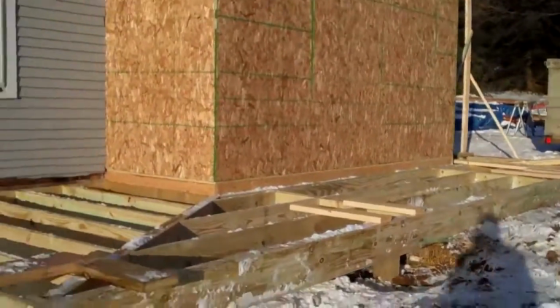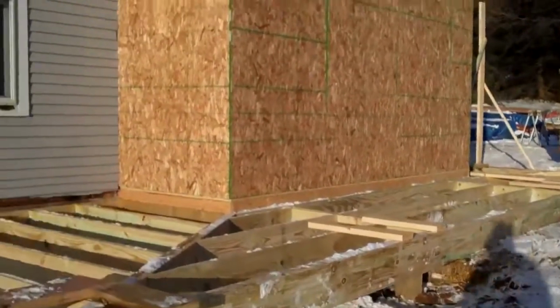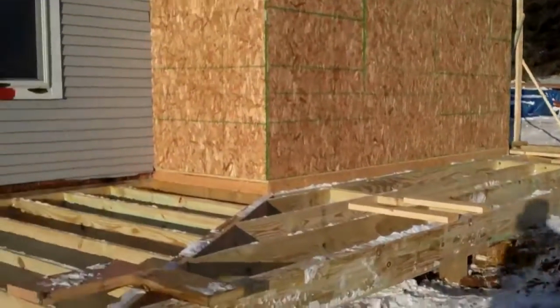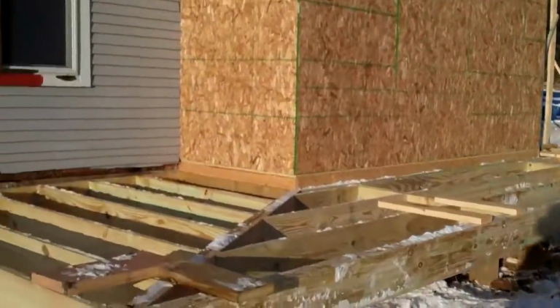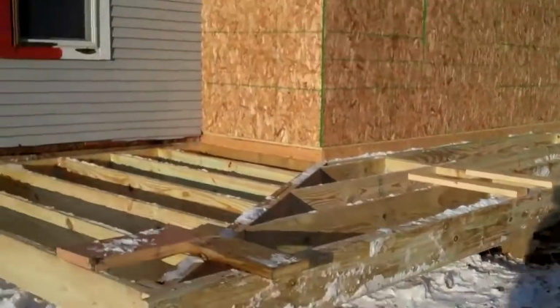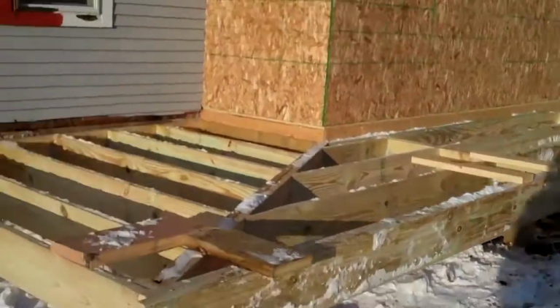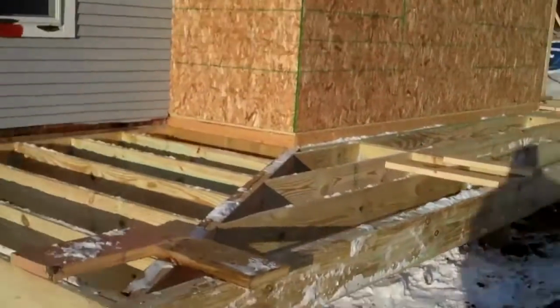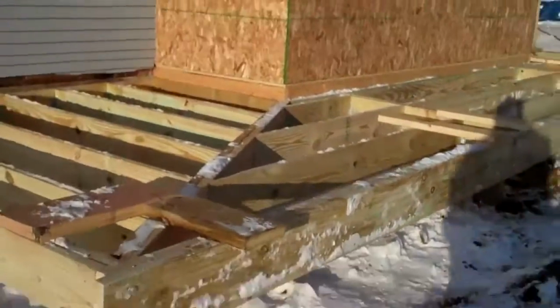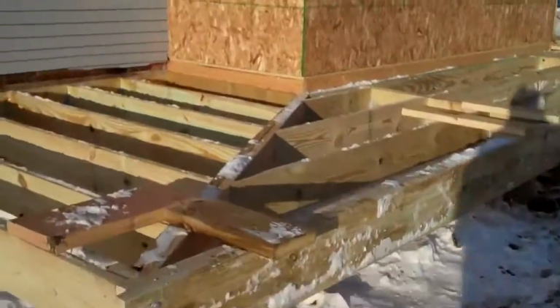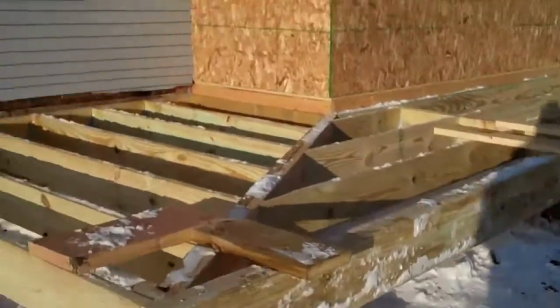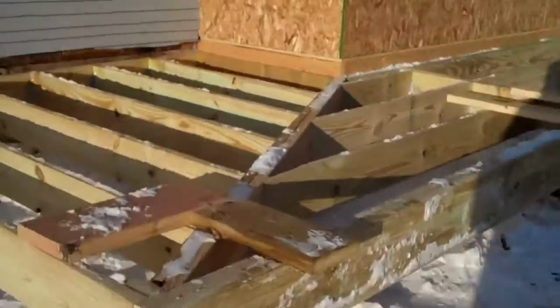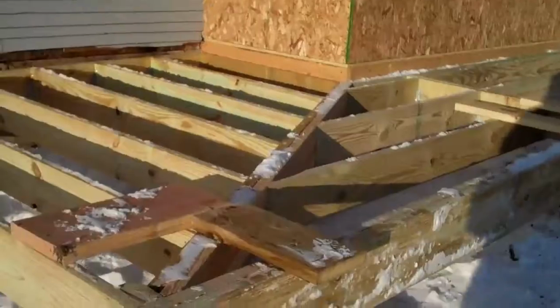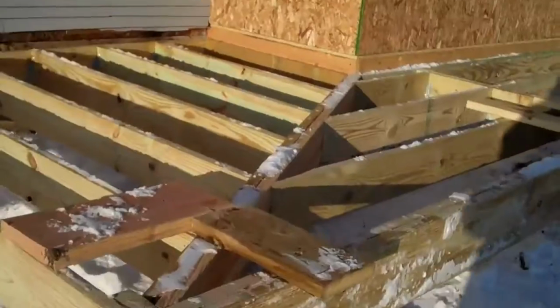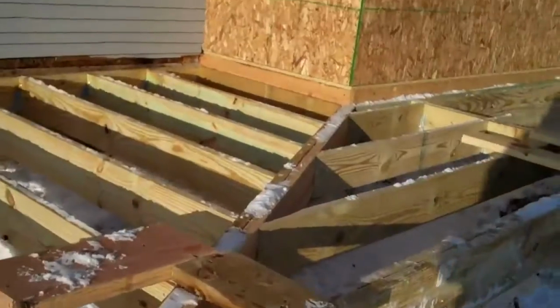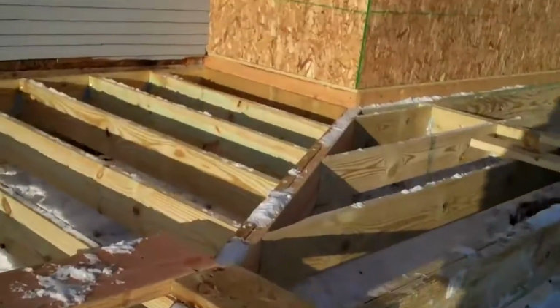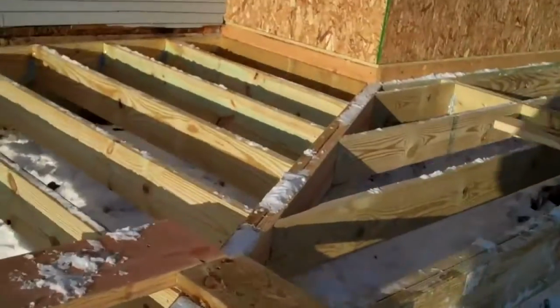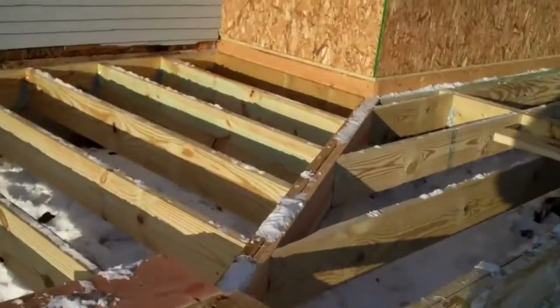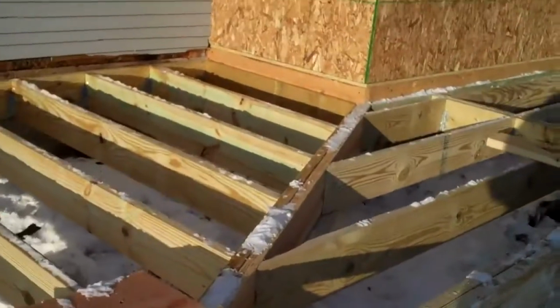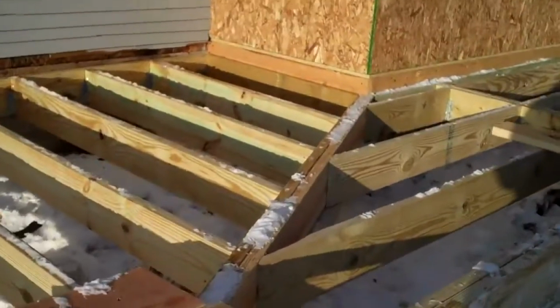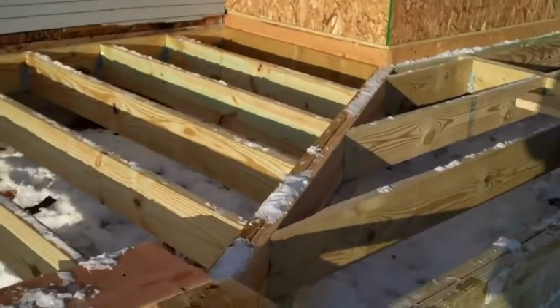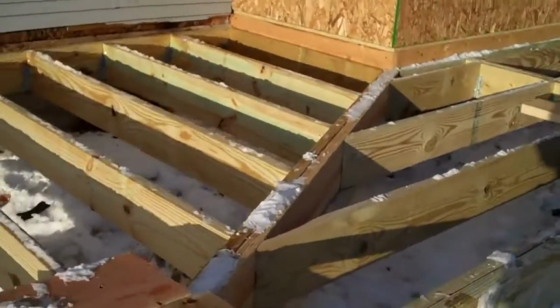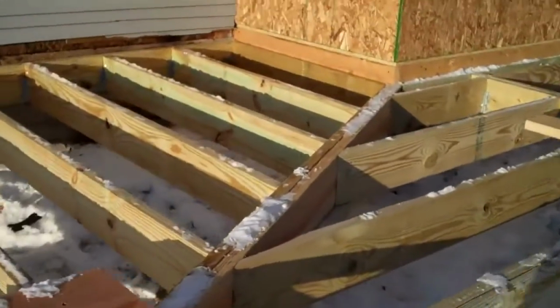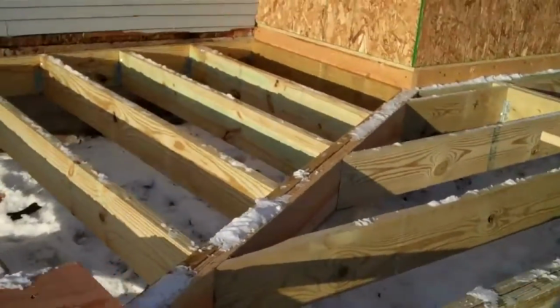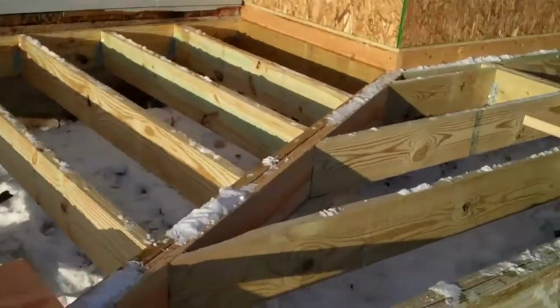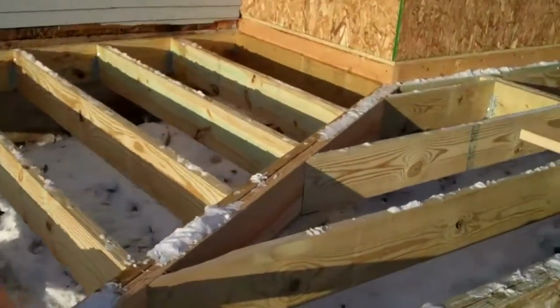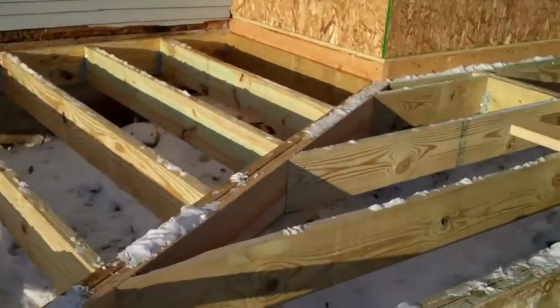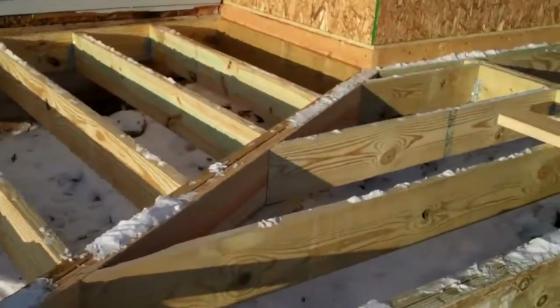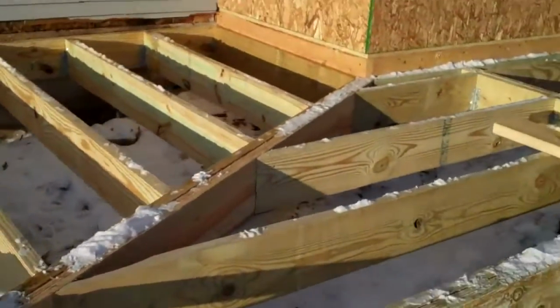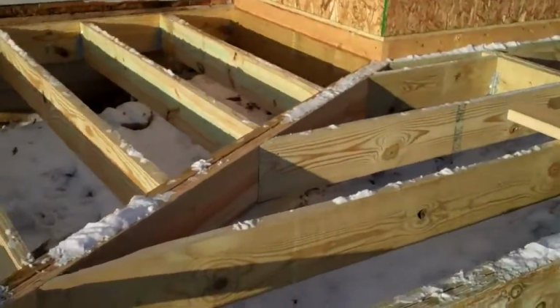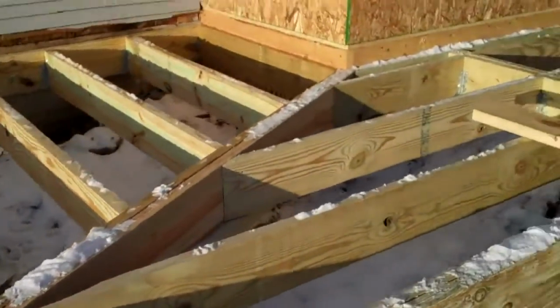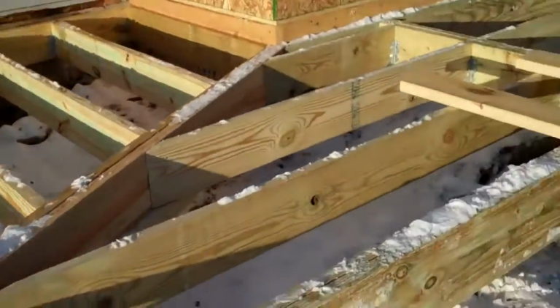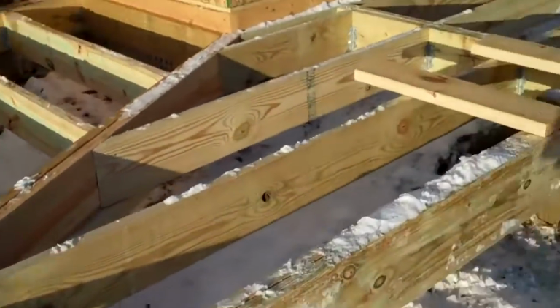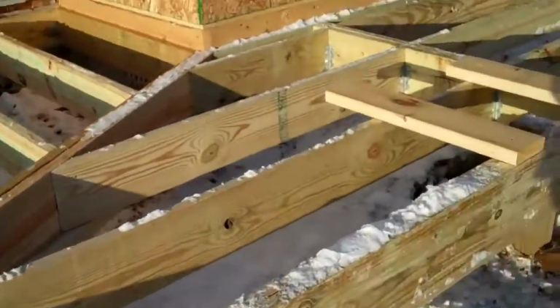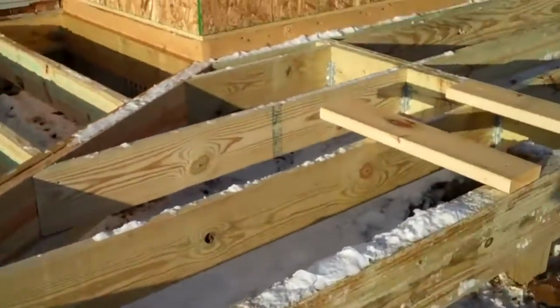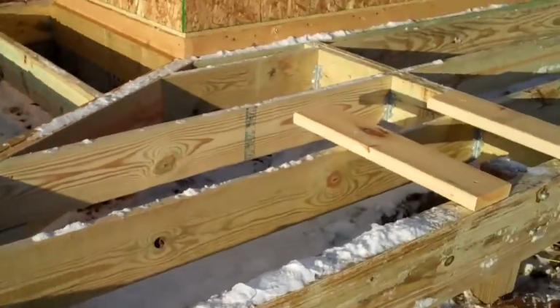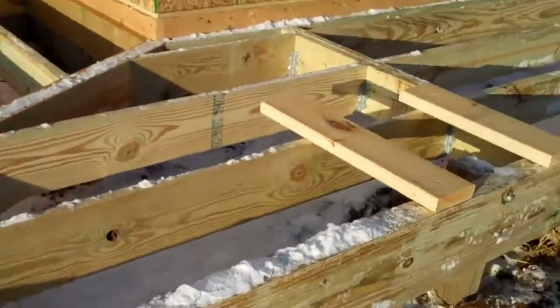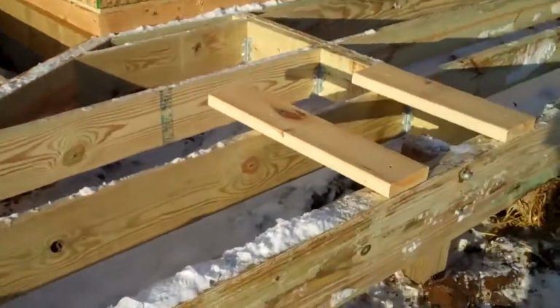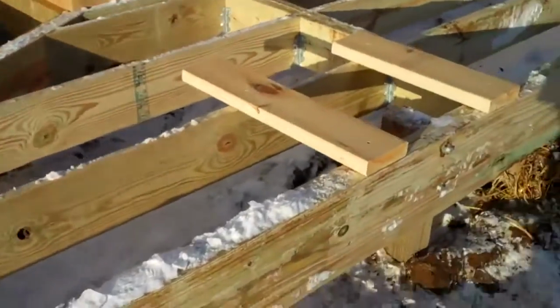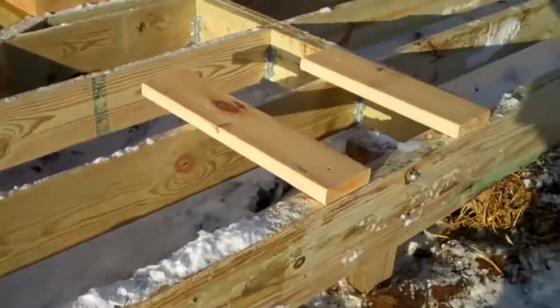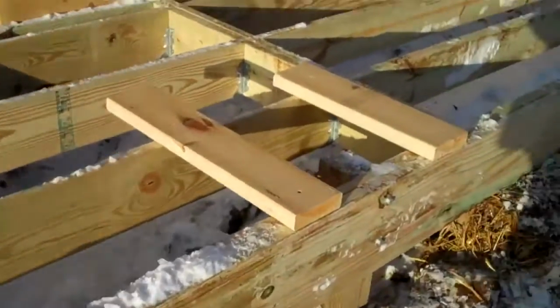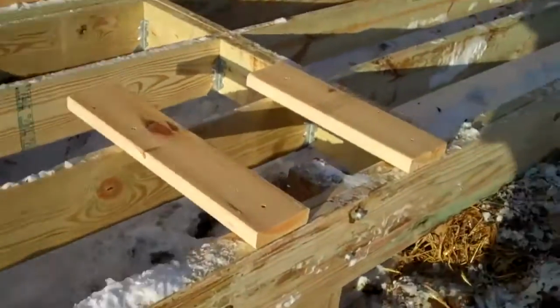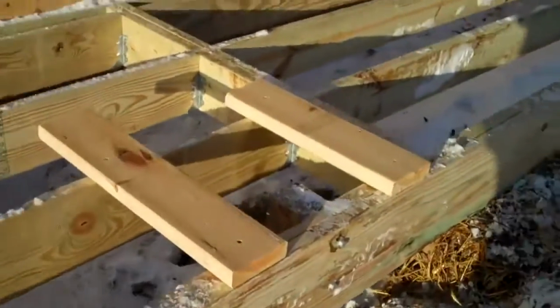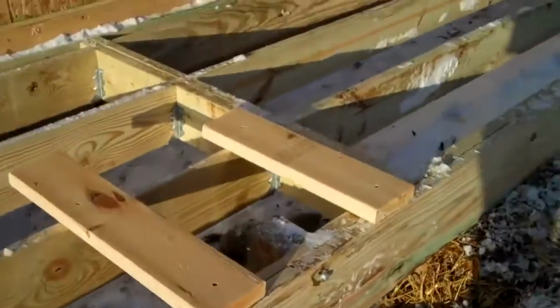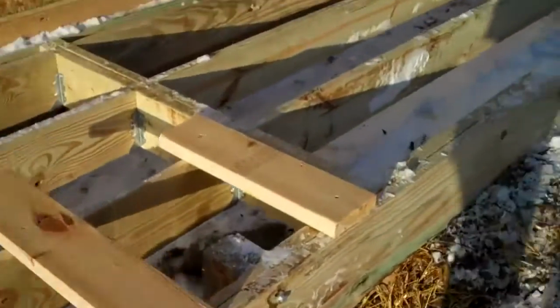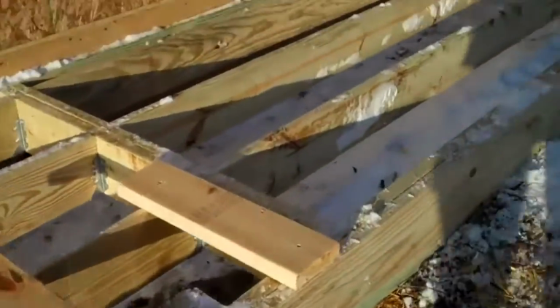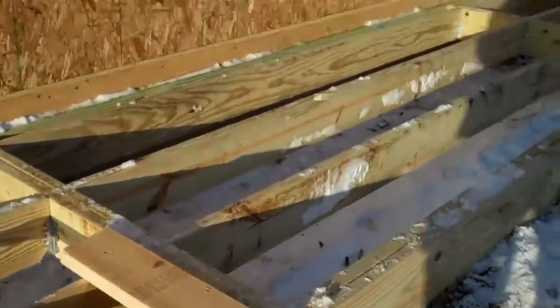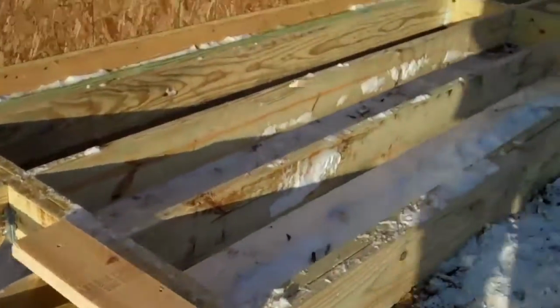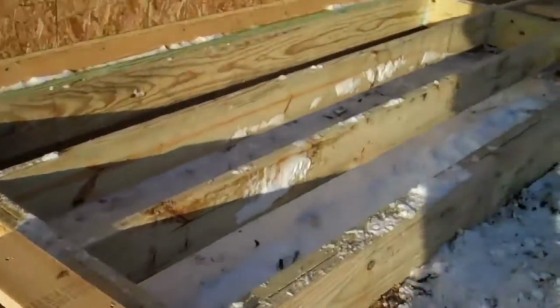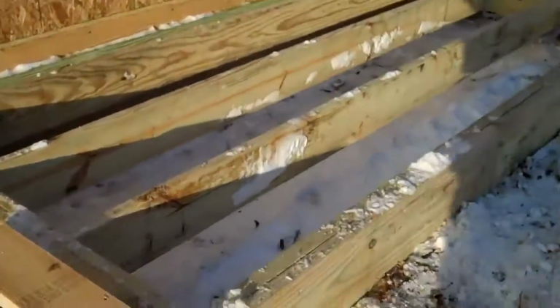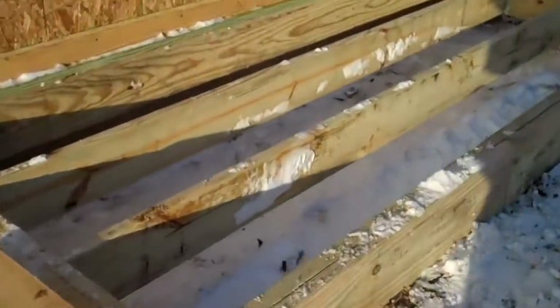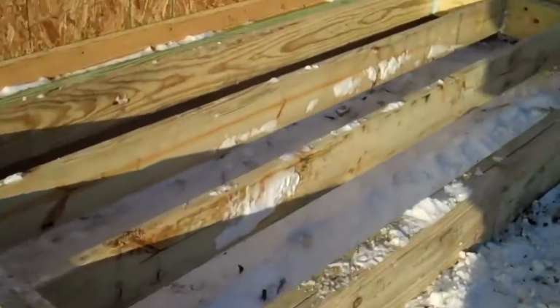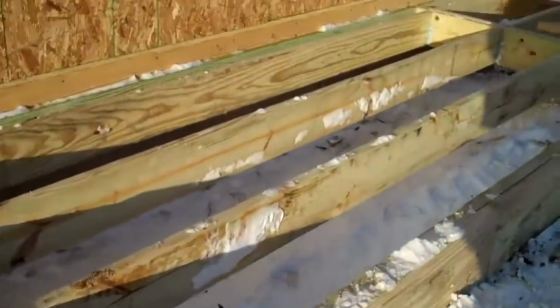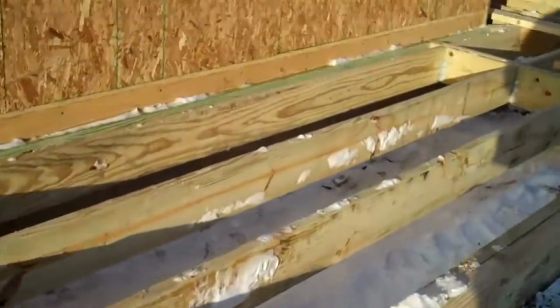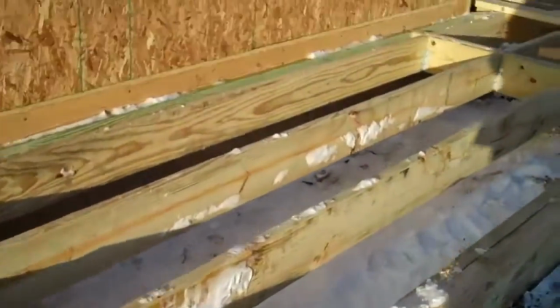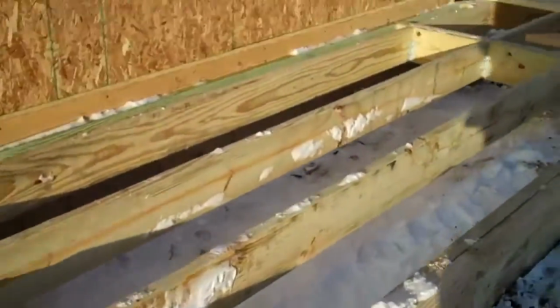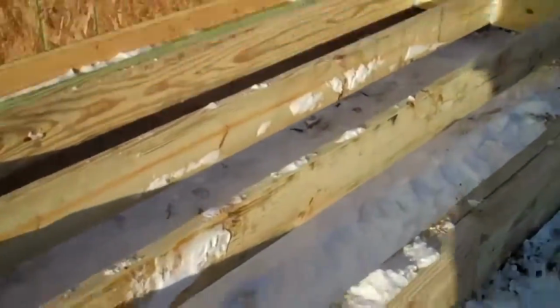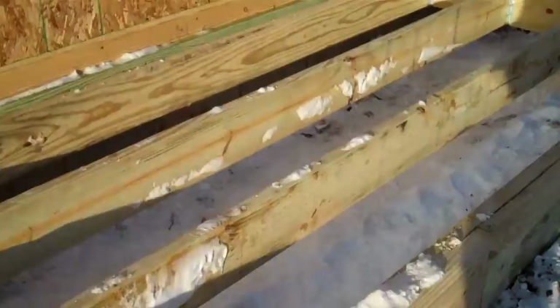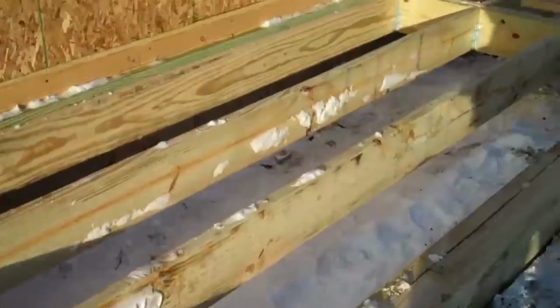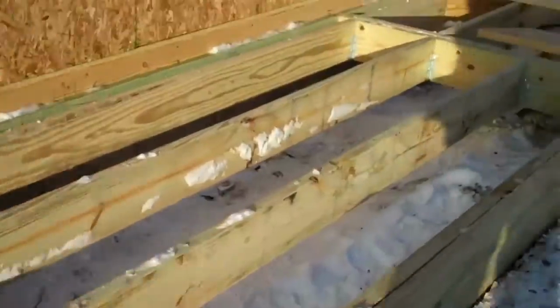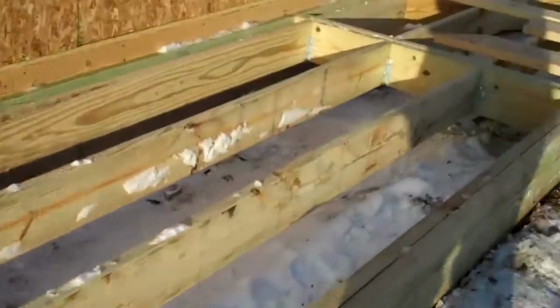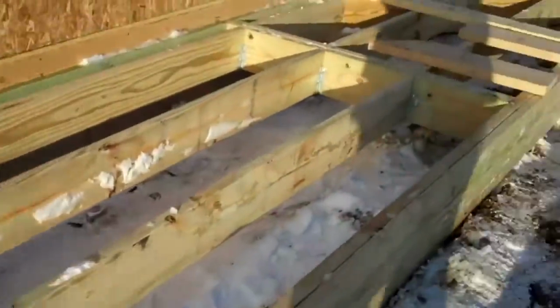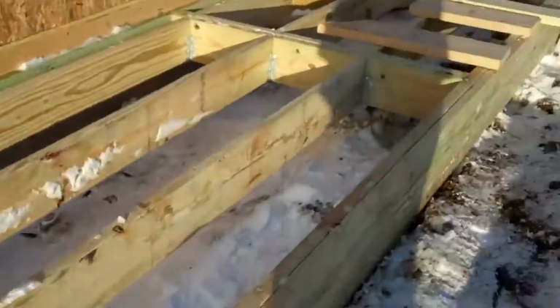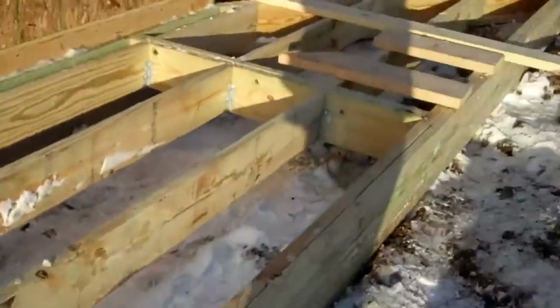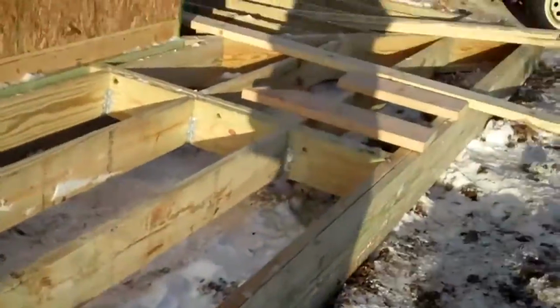We're gonna have tongue and groove flooring on this porch, which actually slants away. It's a very old way of doing it — it's a pretty cool detail.